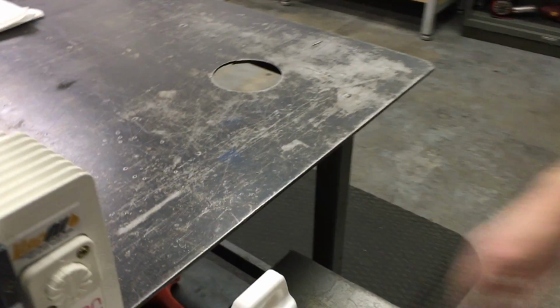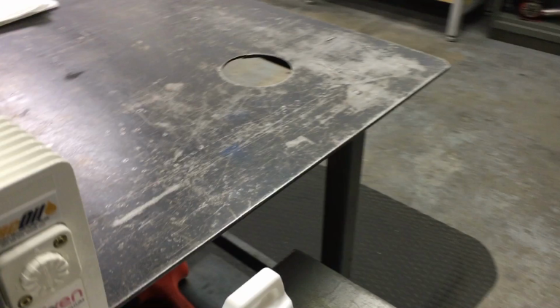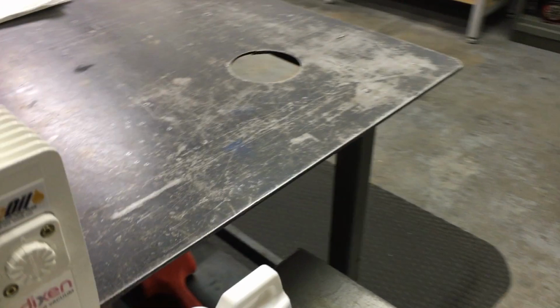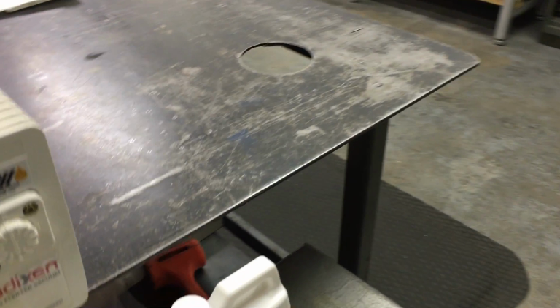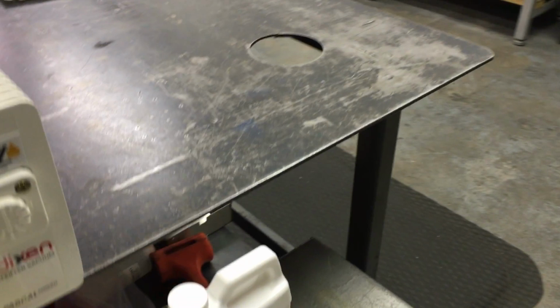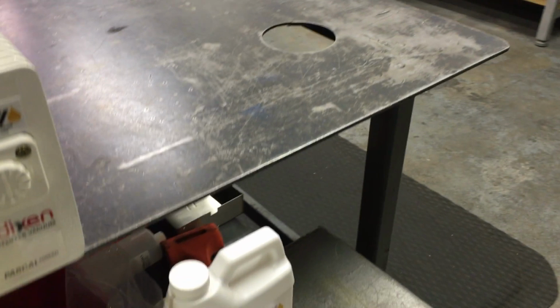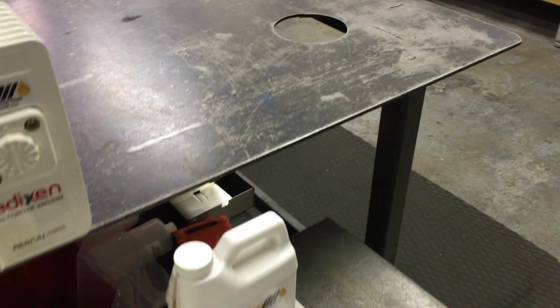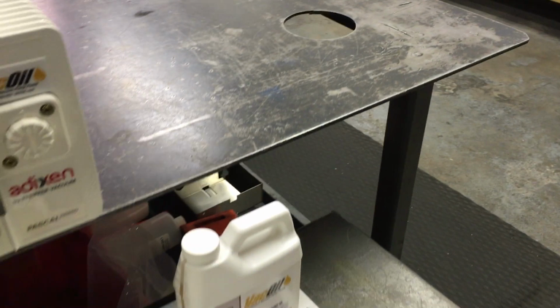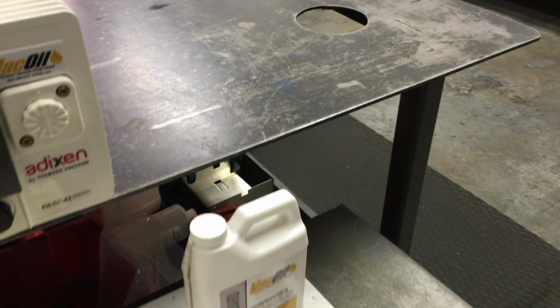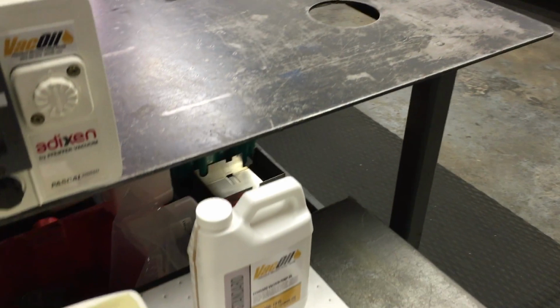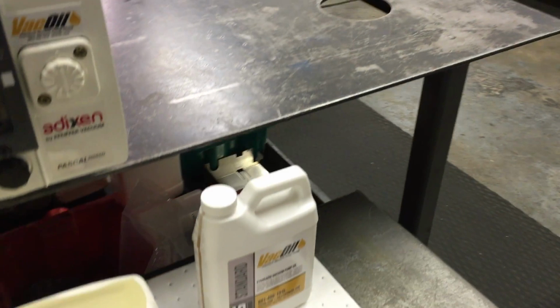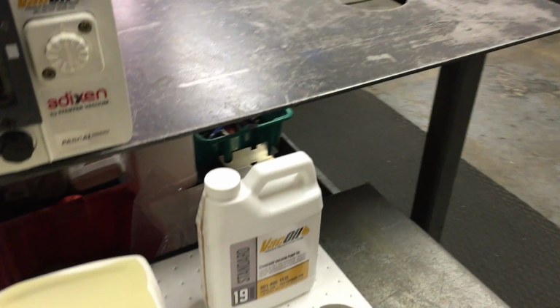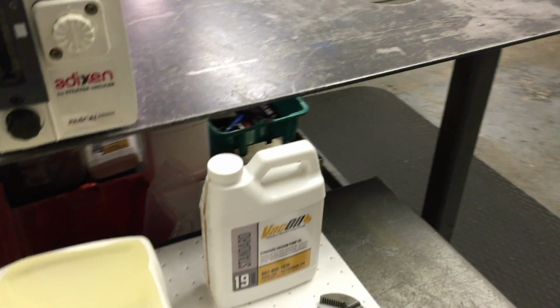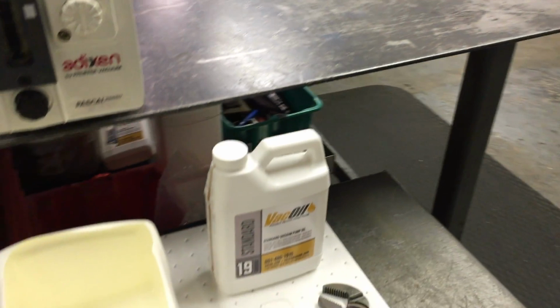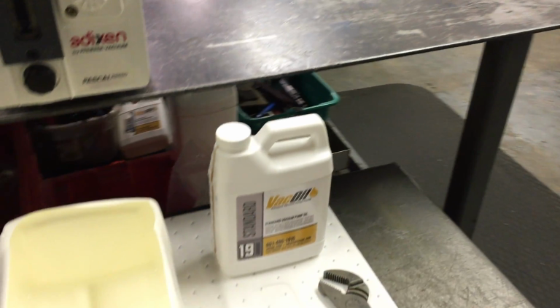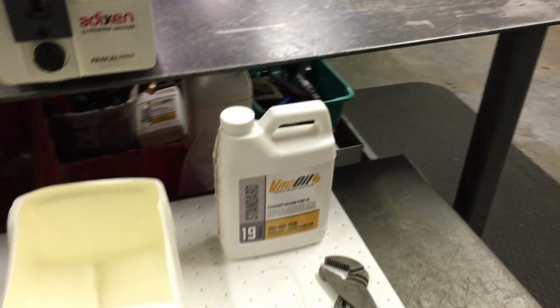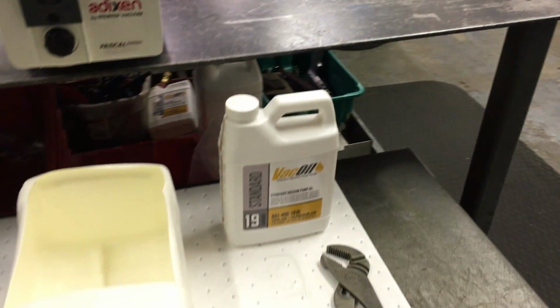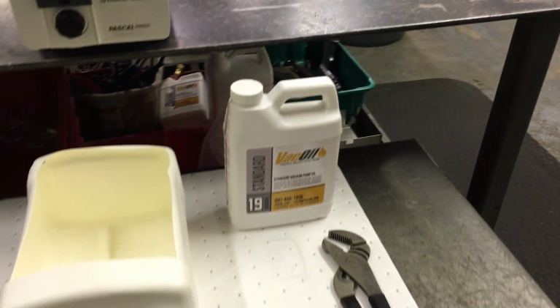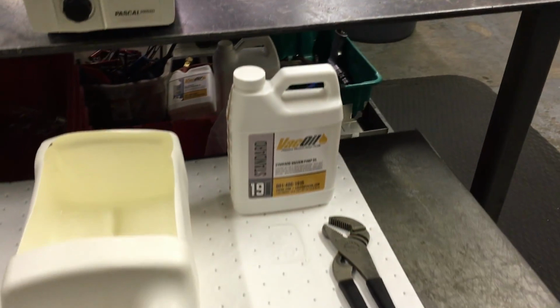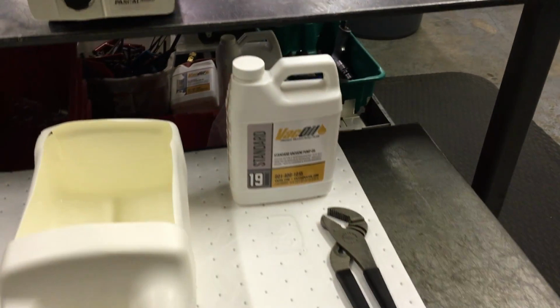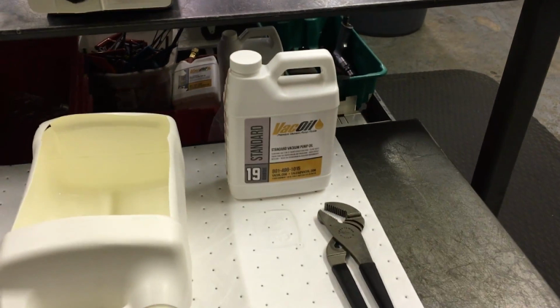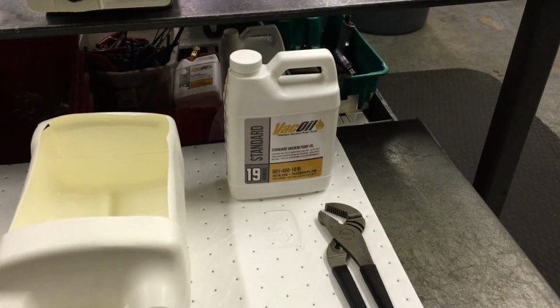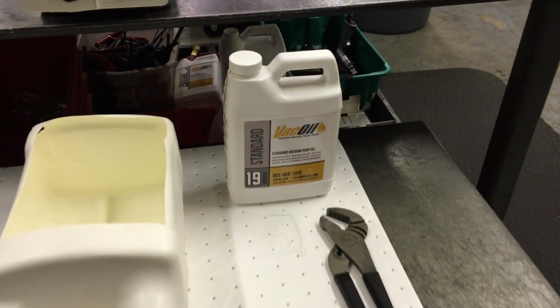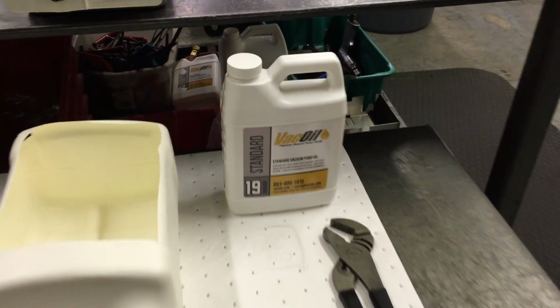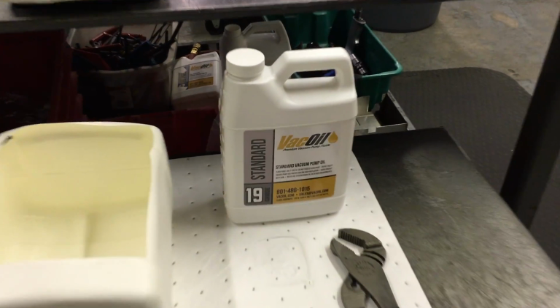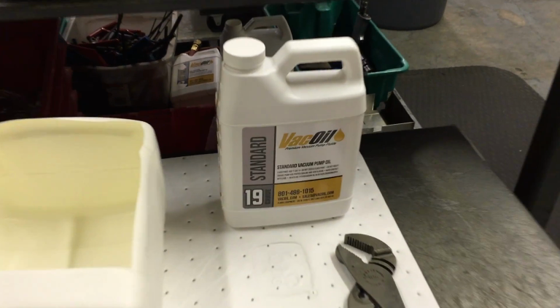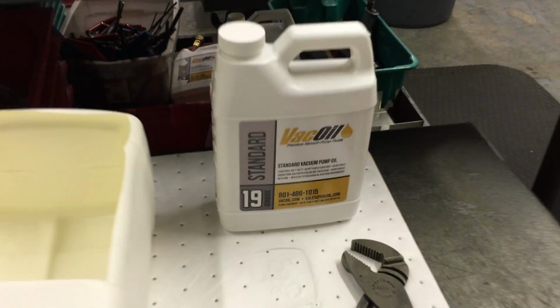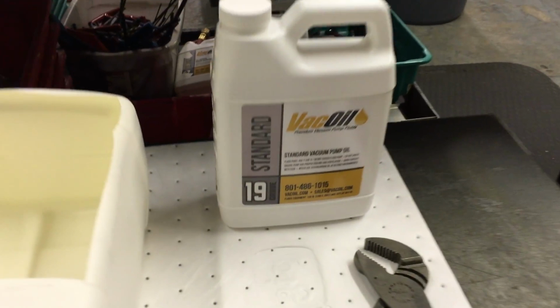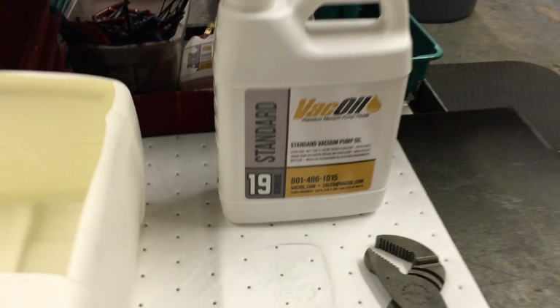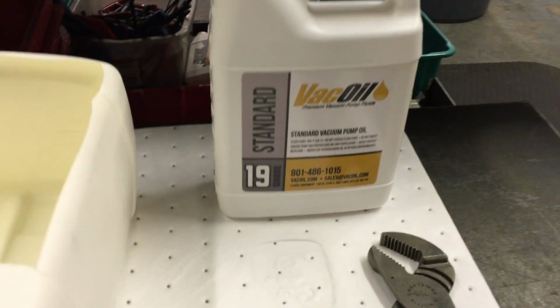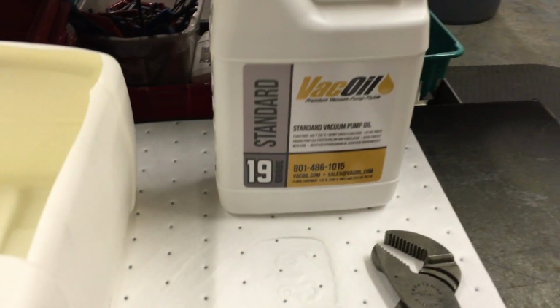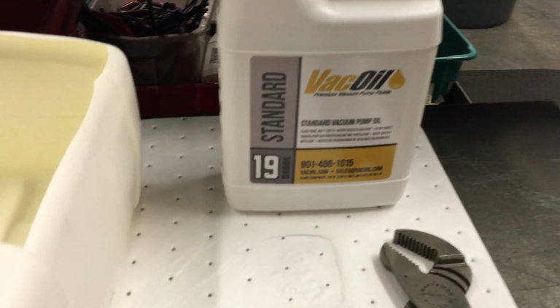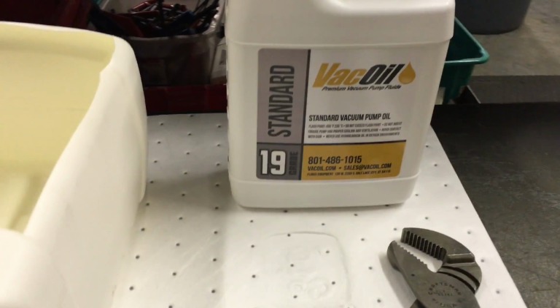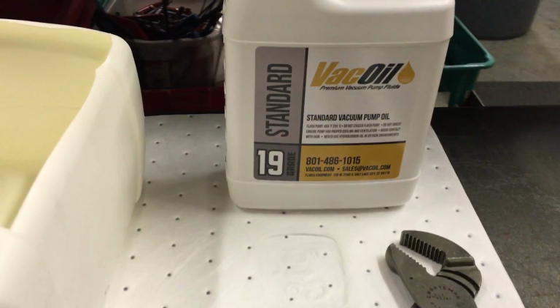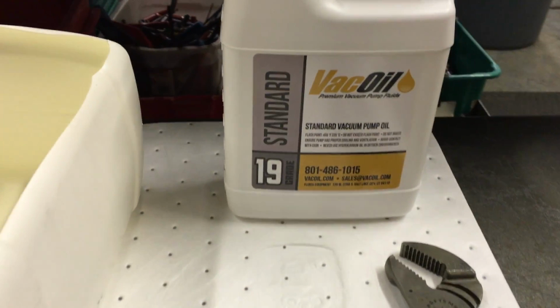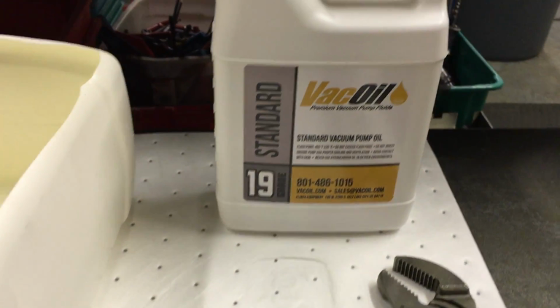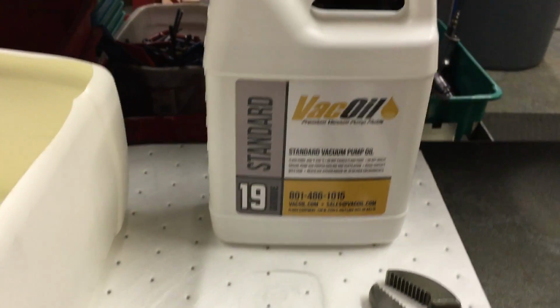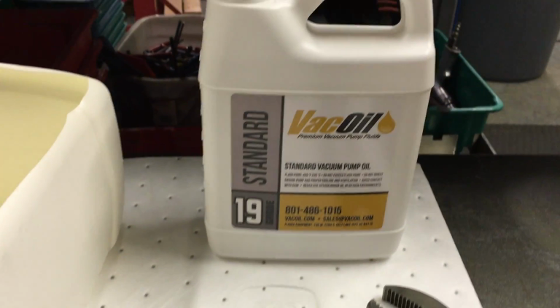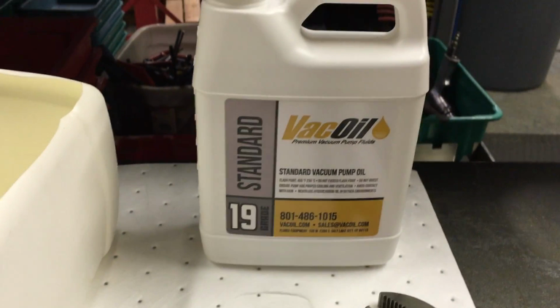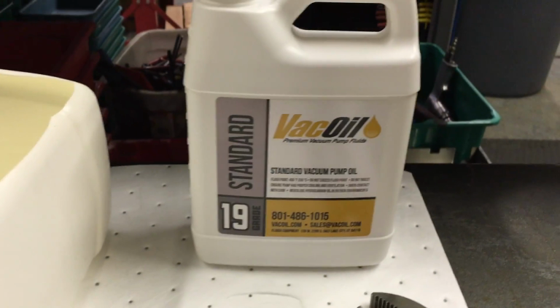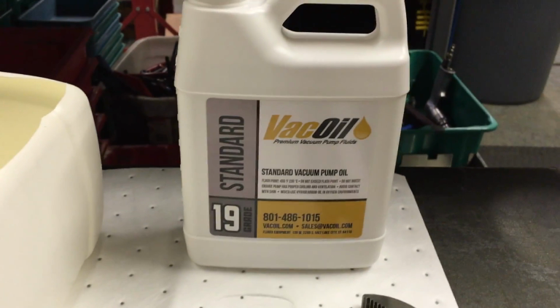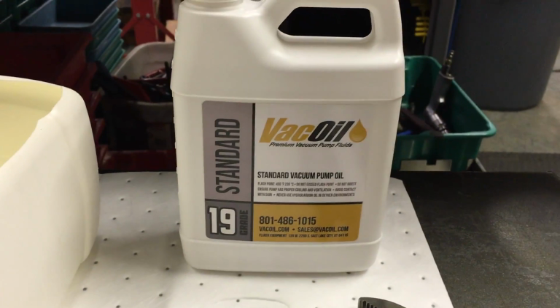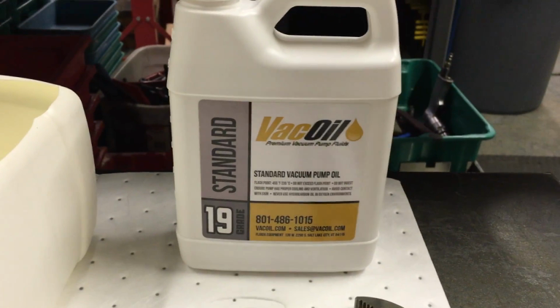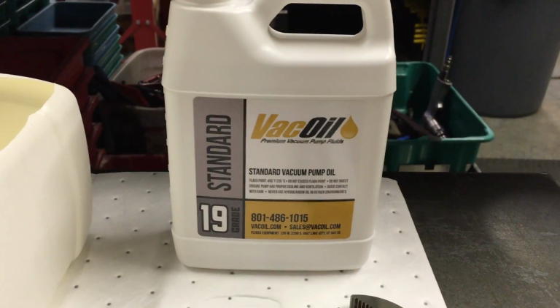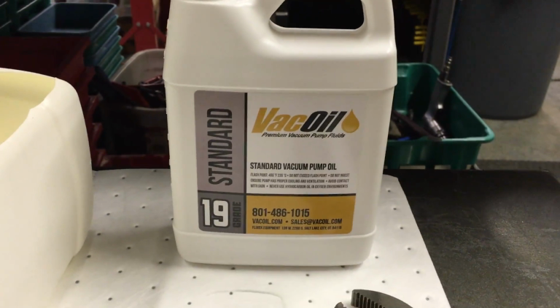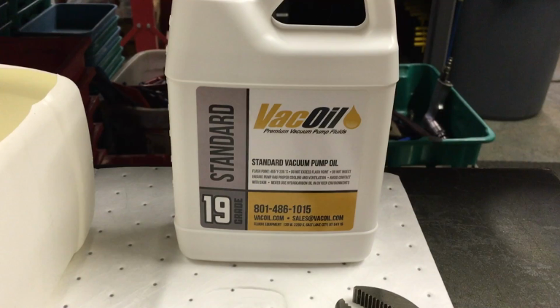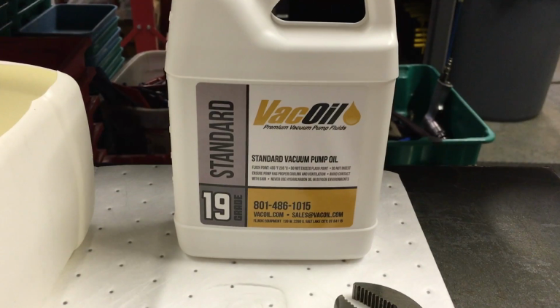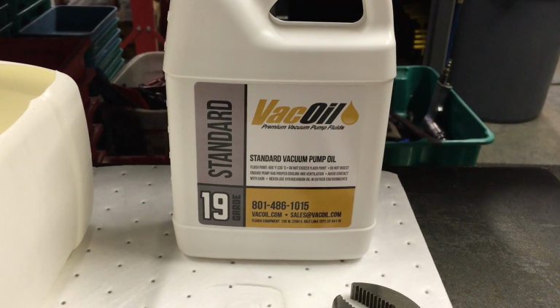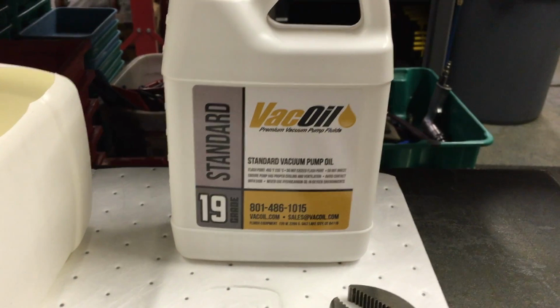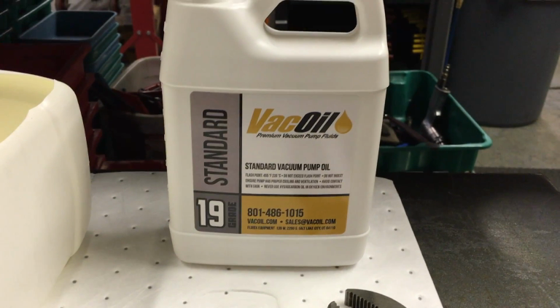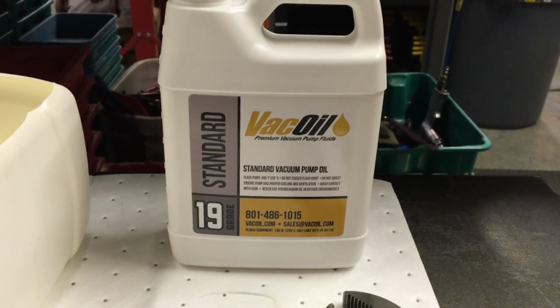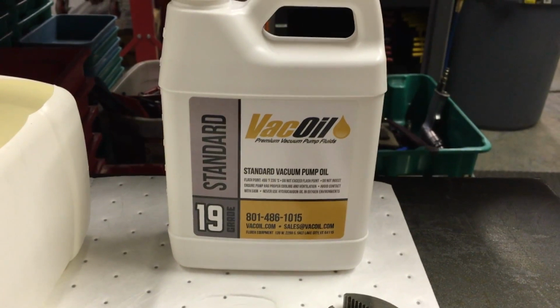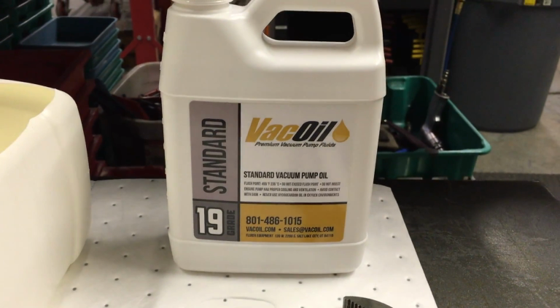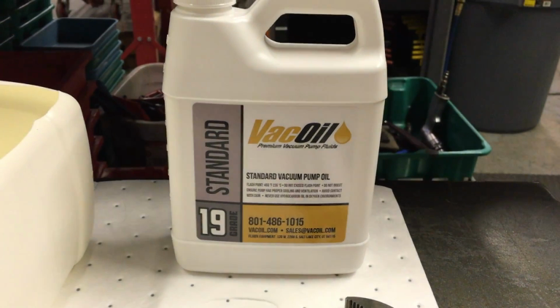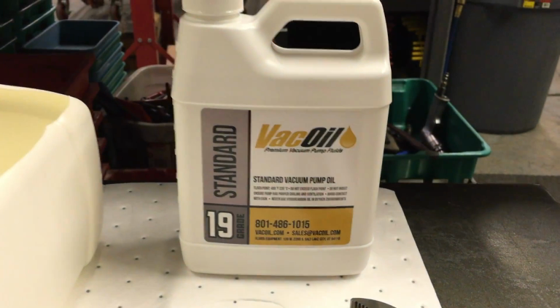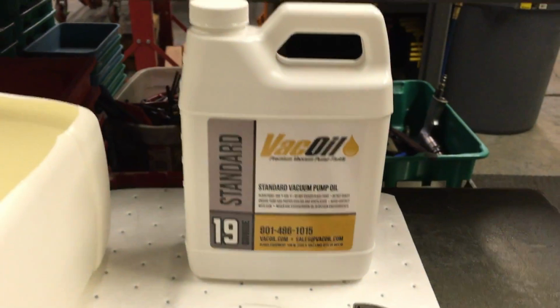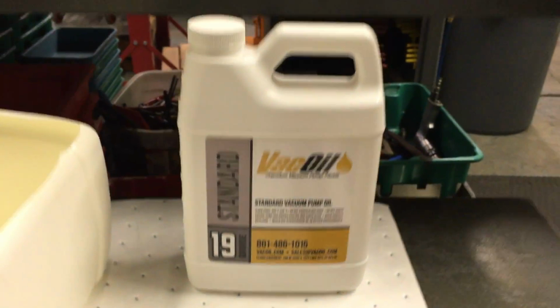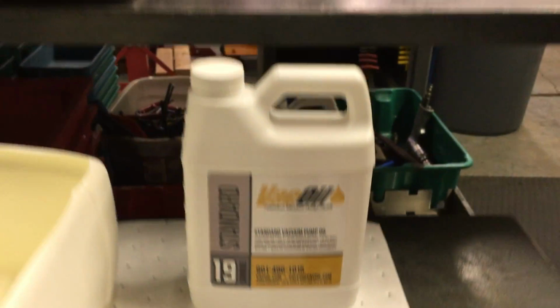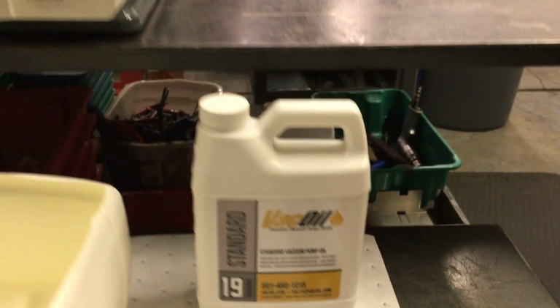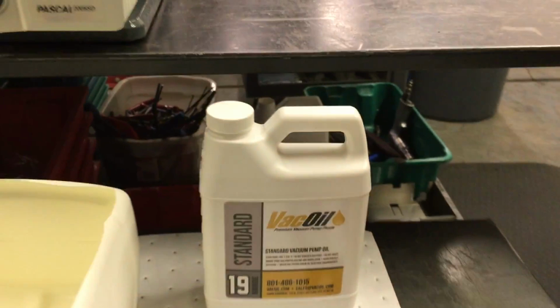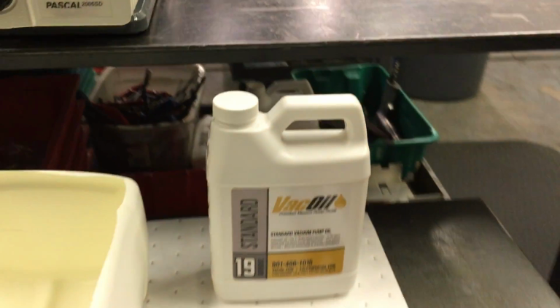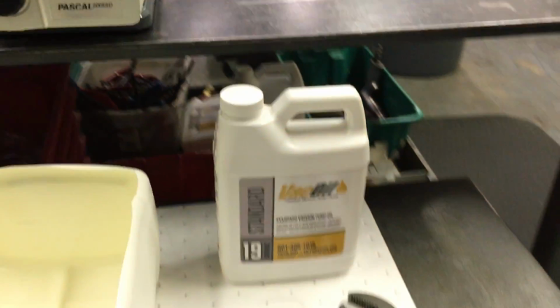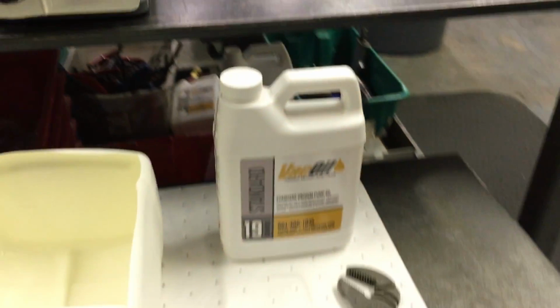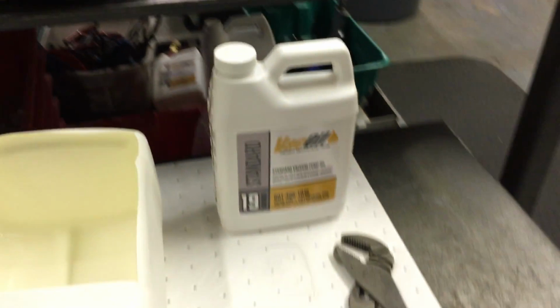Hi and welcome back to Fluidex. Today we are going to show you how to do a basic oil change on a two-stage rotary vane vacuum pump.